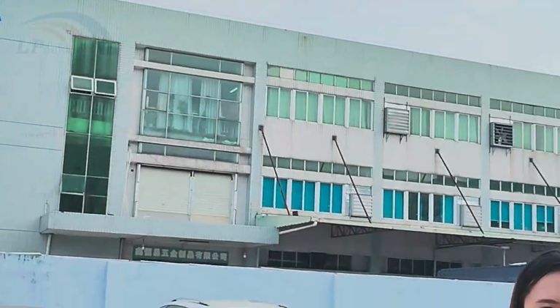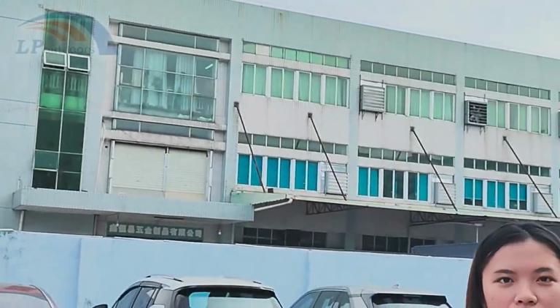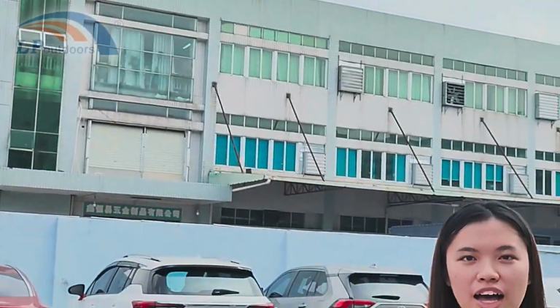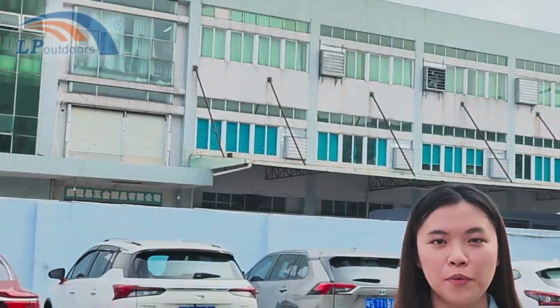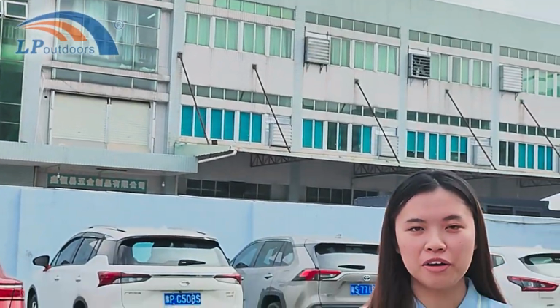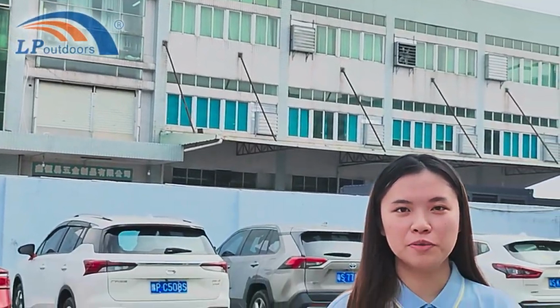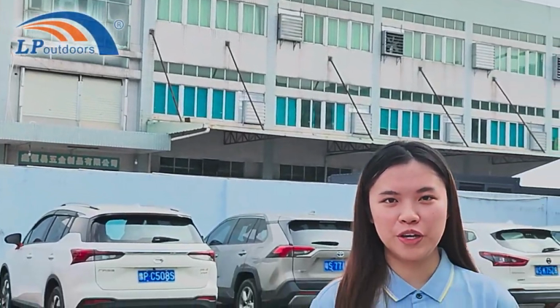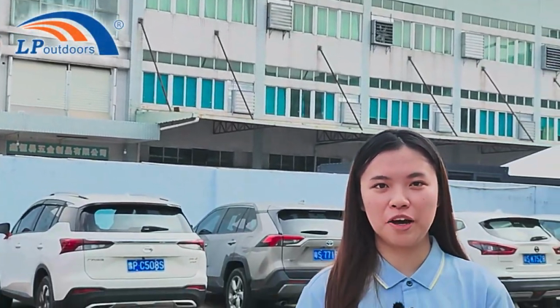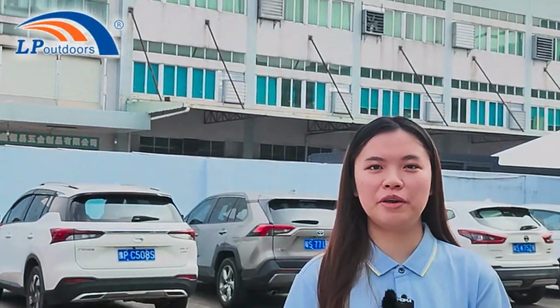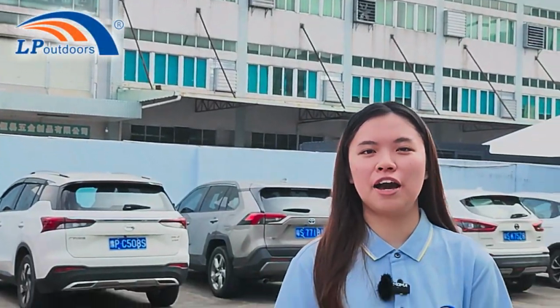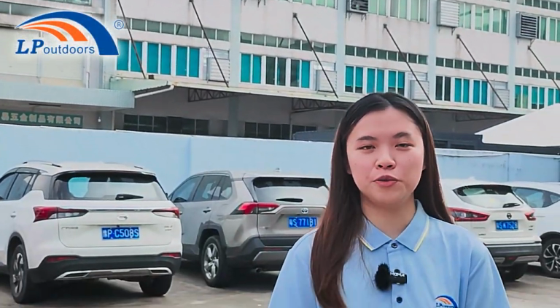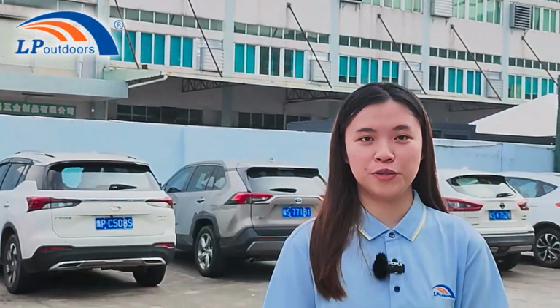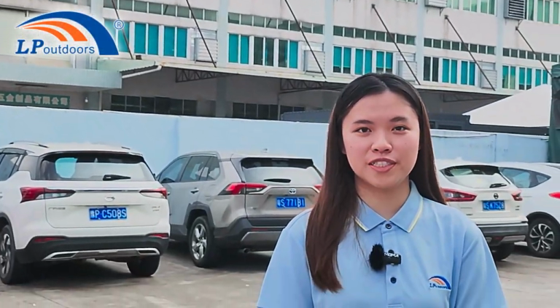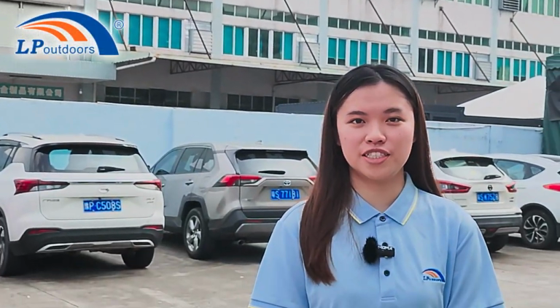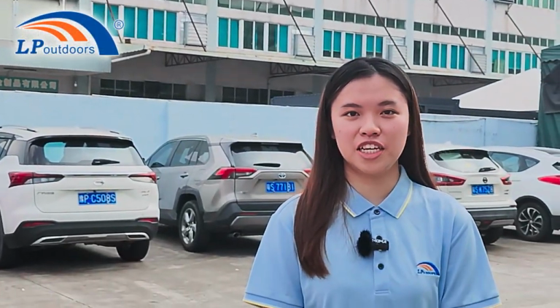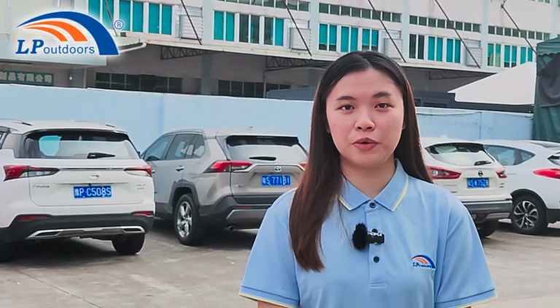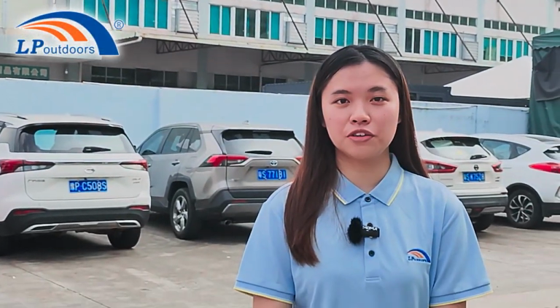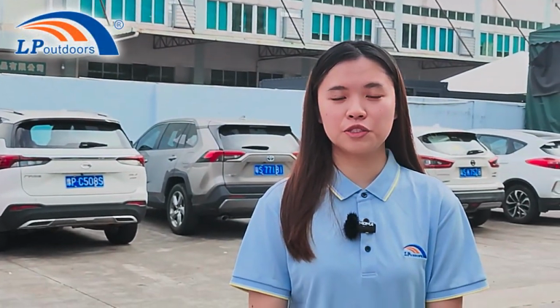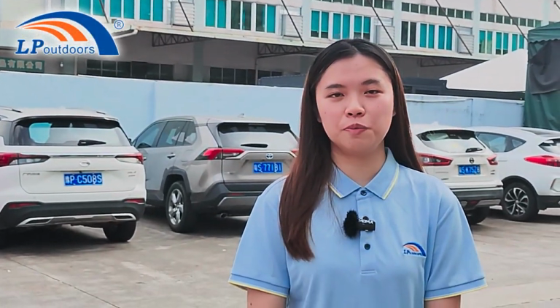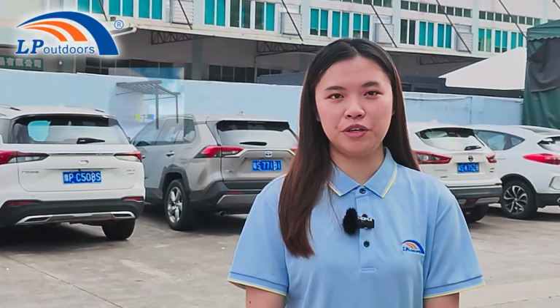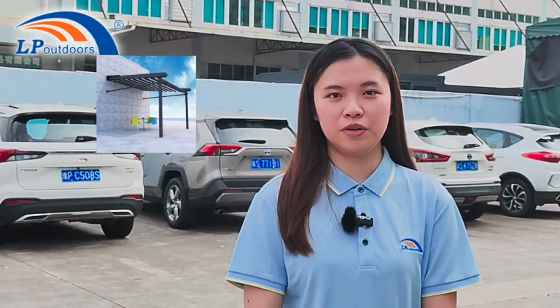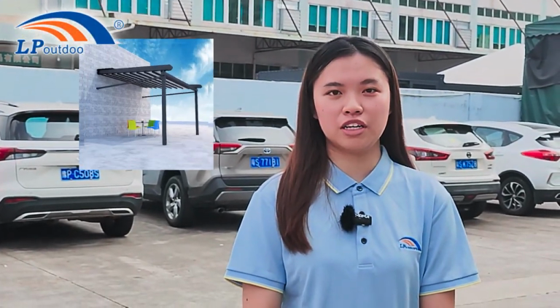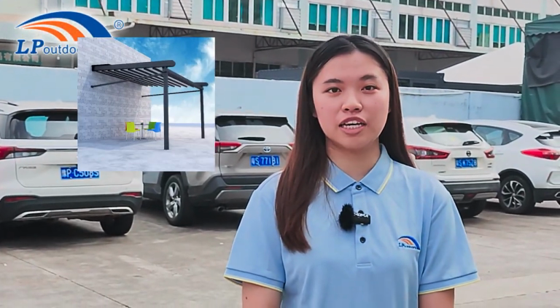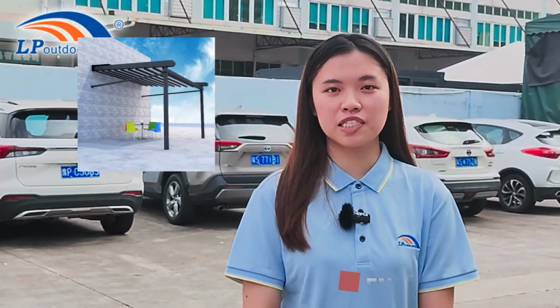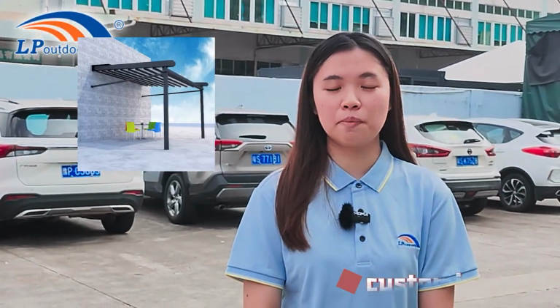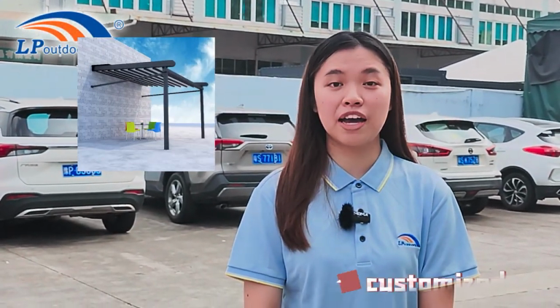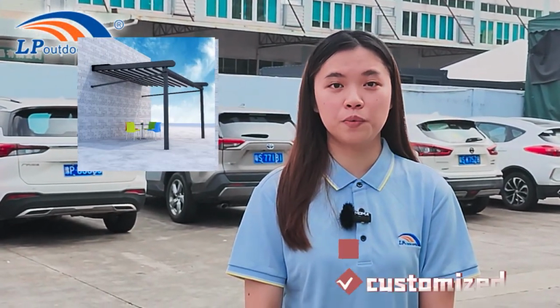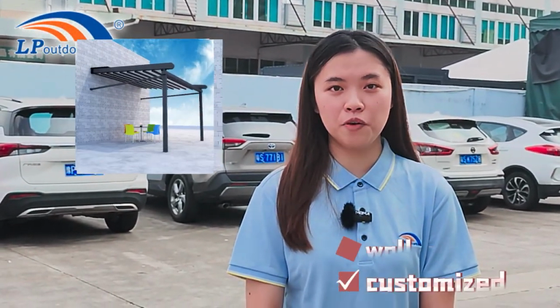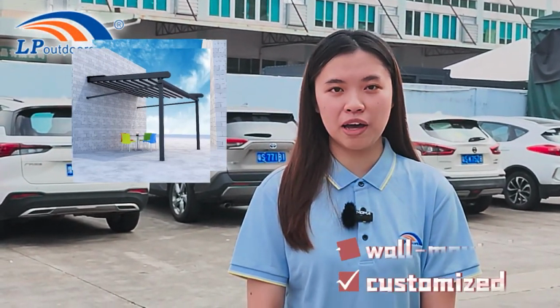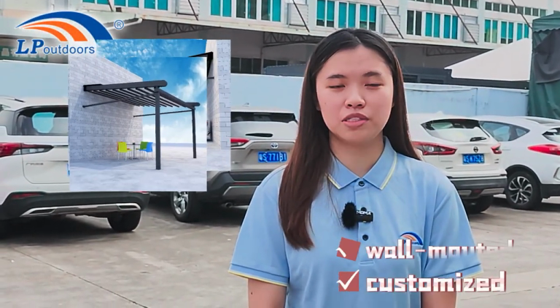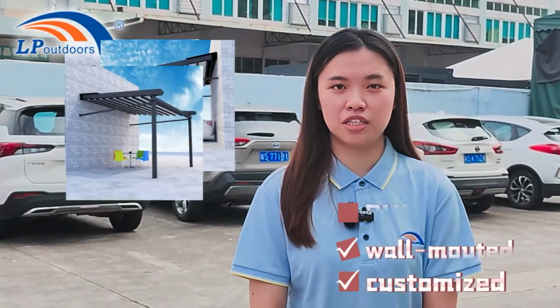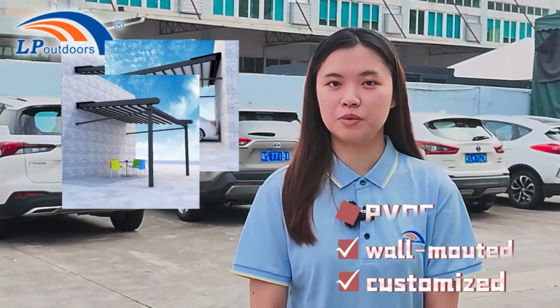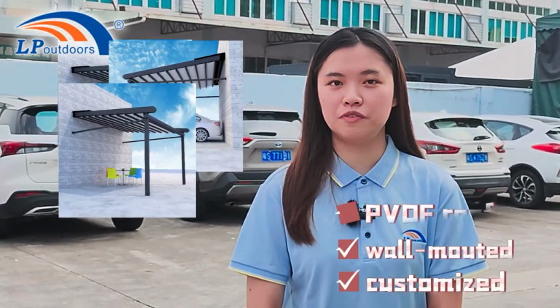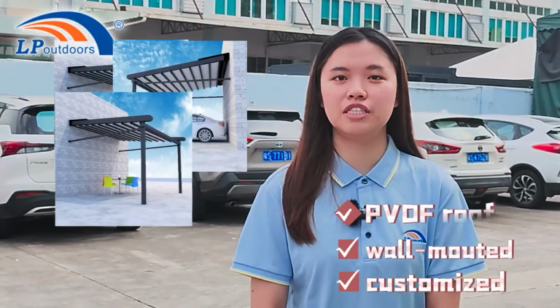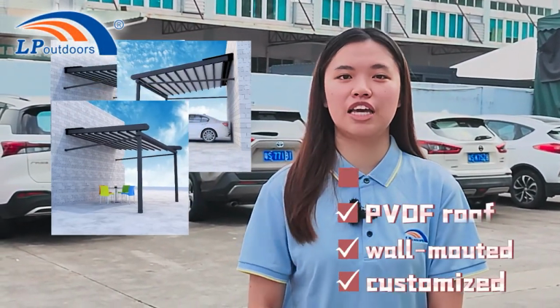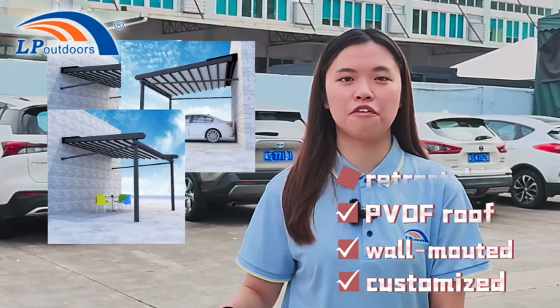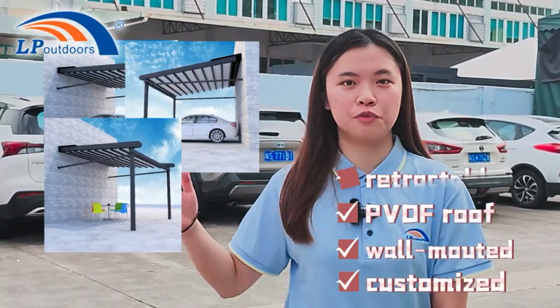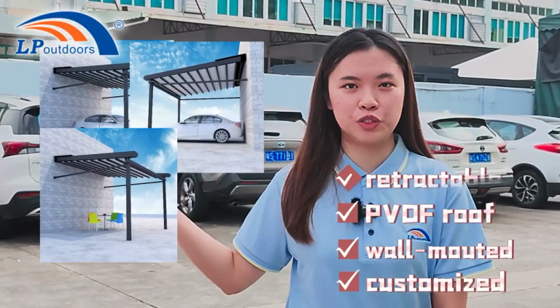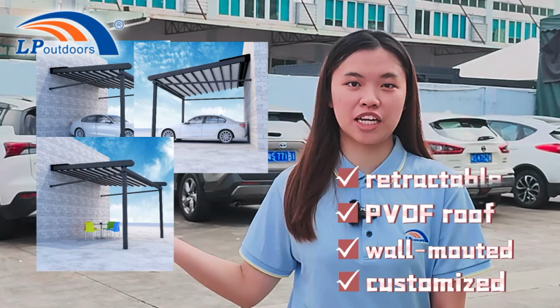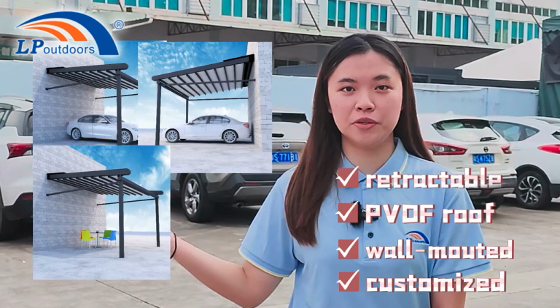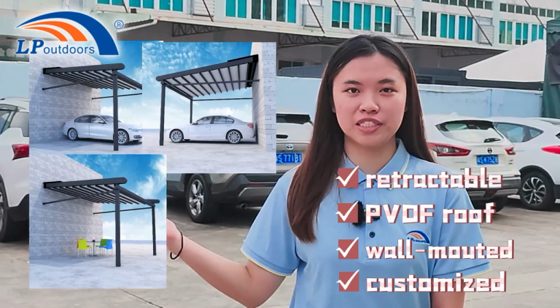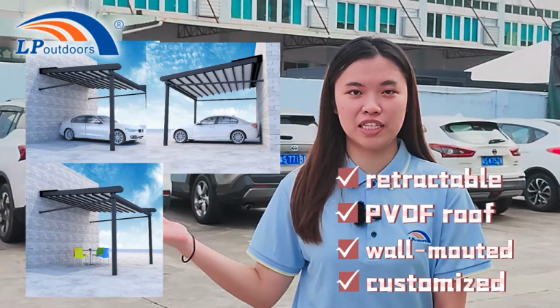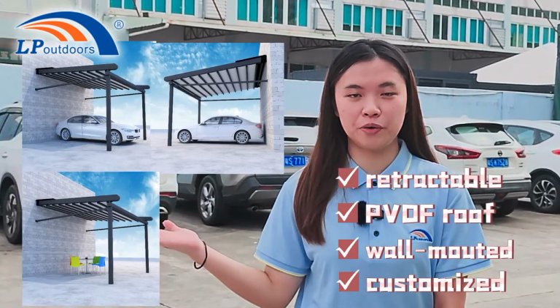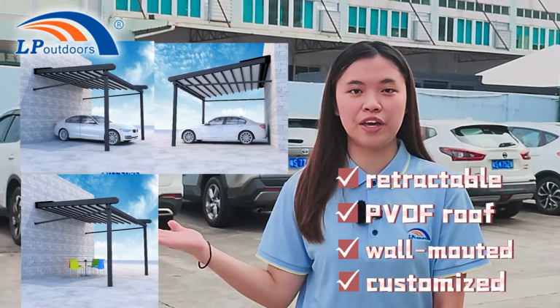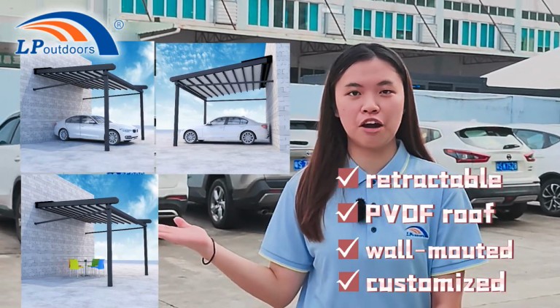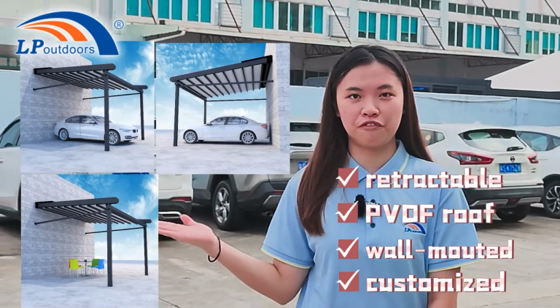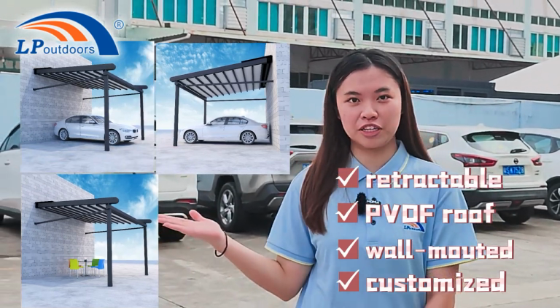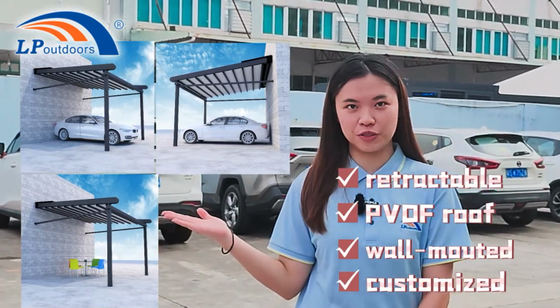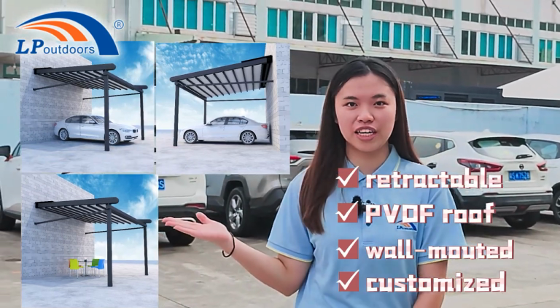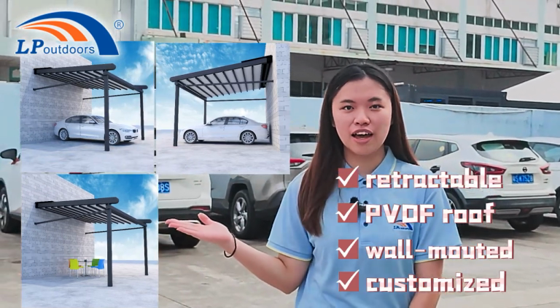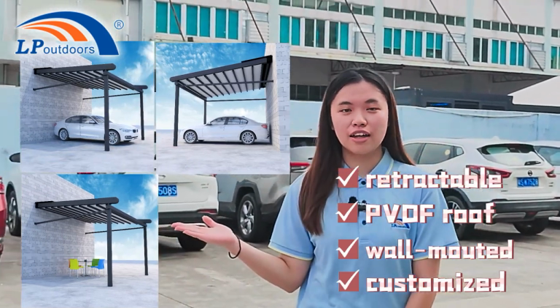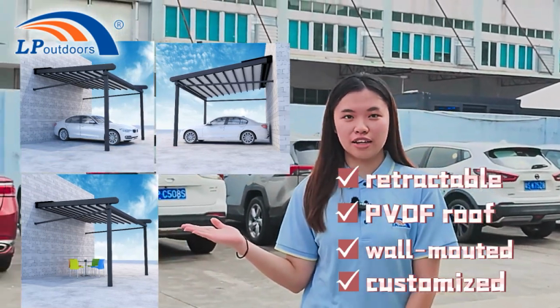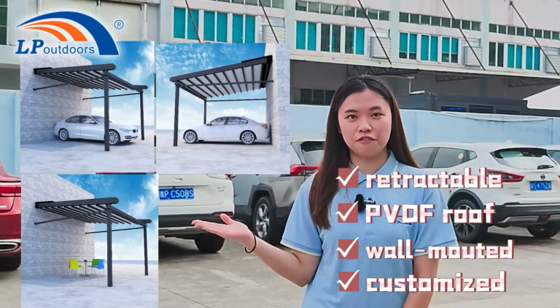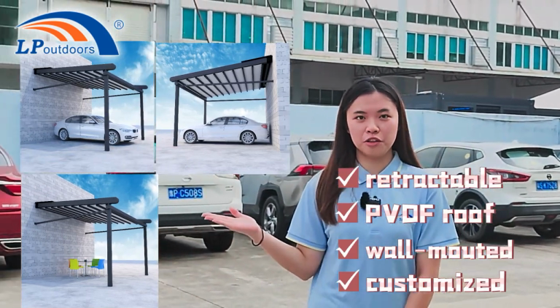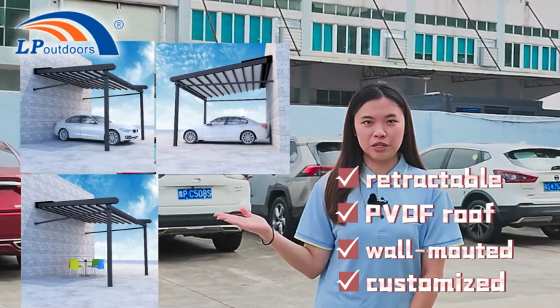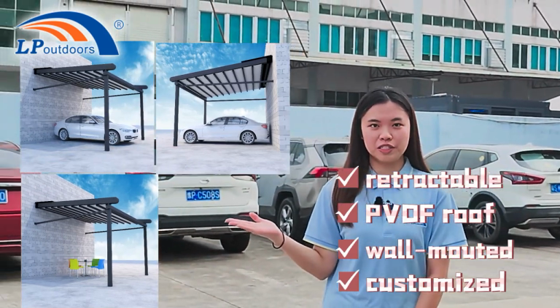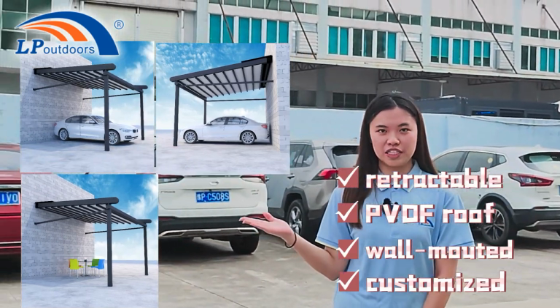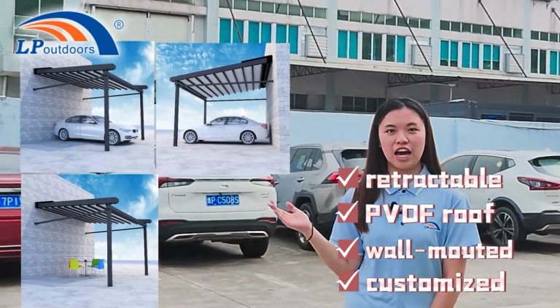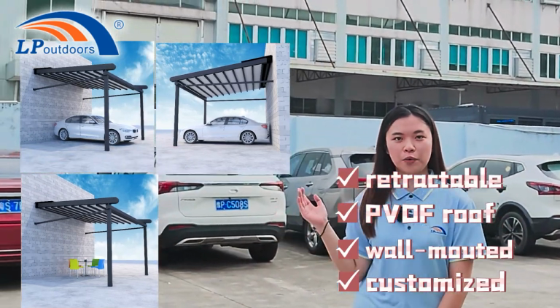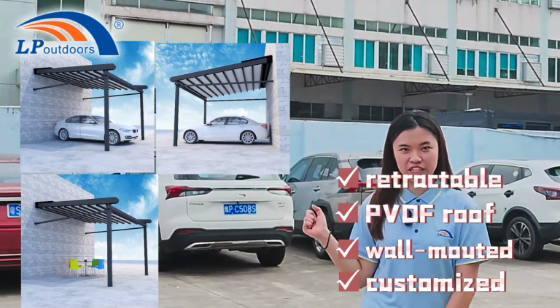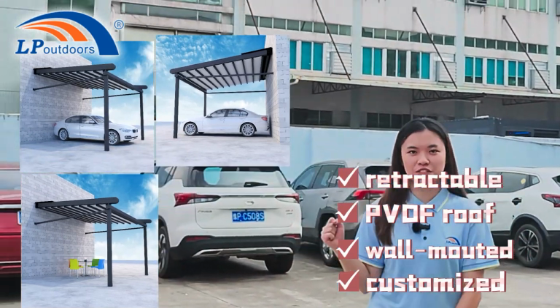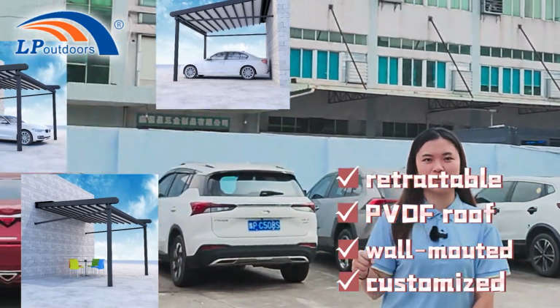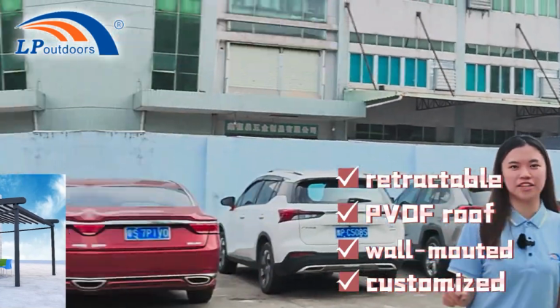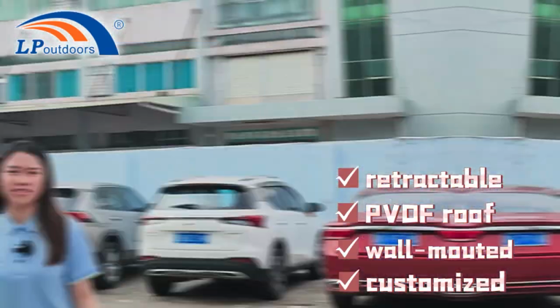Hi, welcome to LP Outdoors. Today we're going to build a customized wall-mounted PVTF retractable visible in our factory. Now follow me to see how we install it.